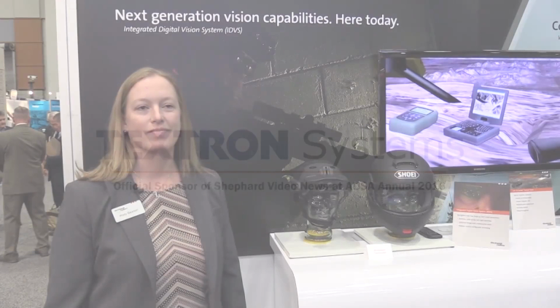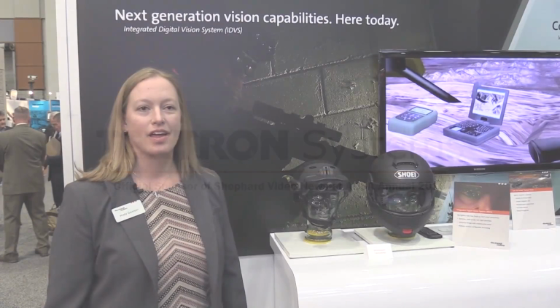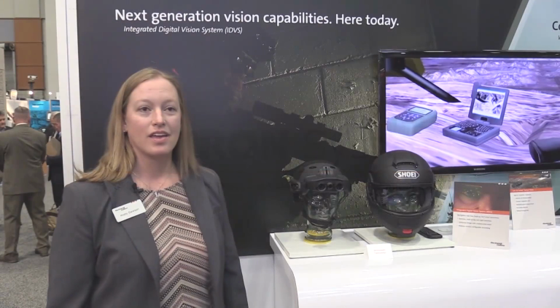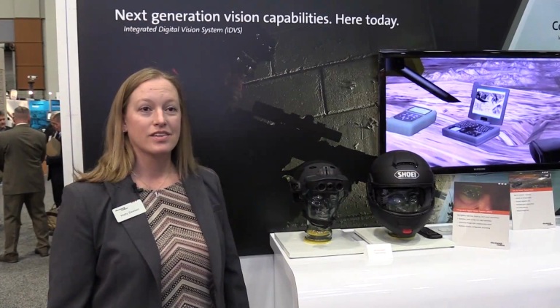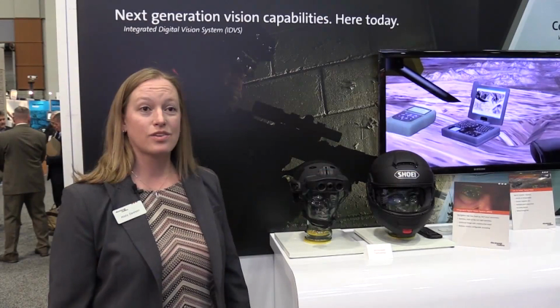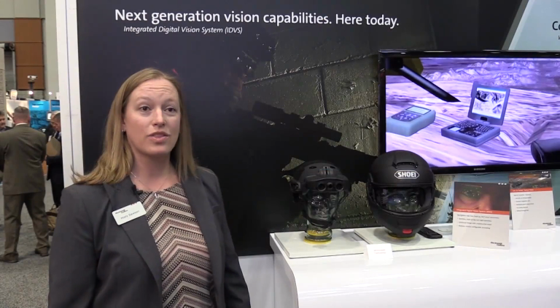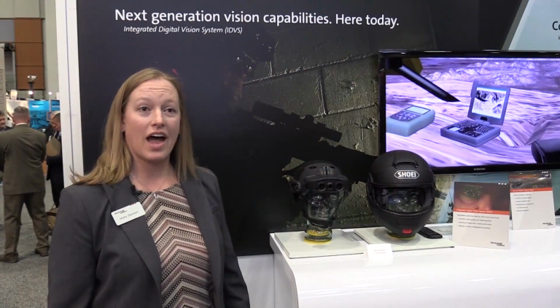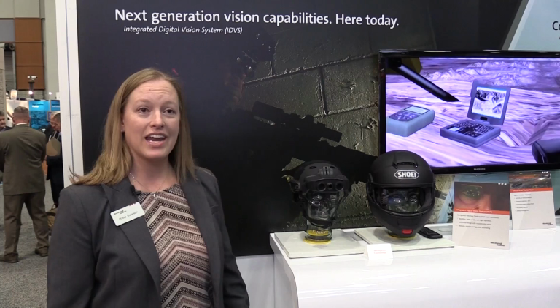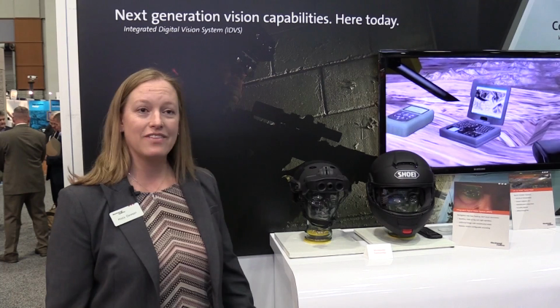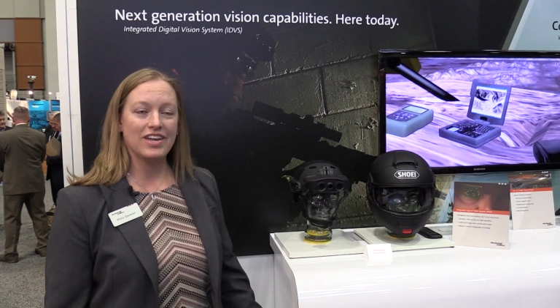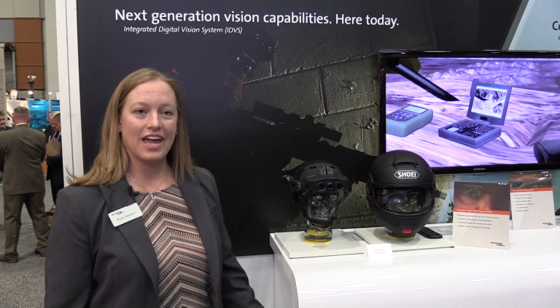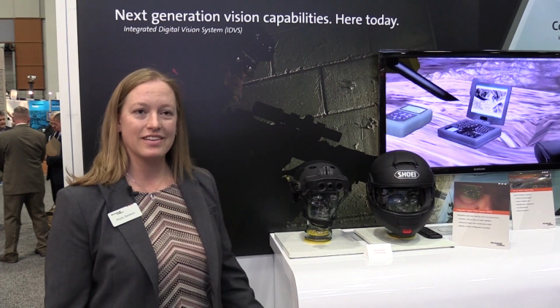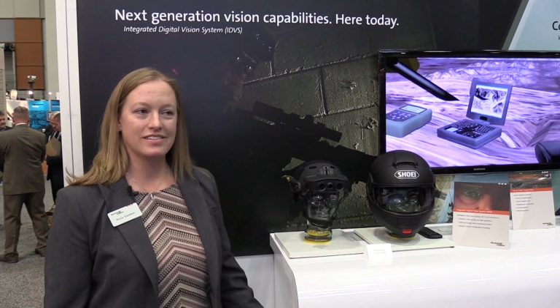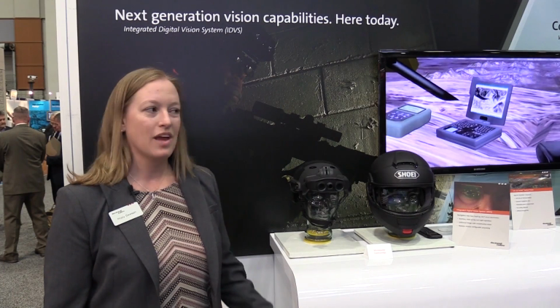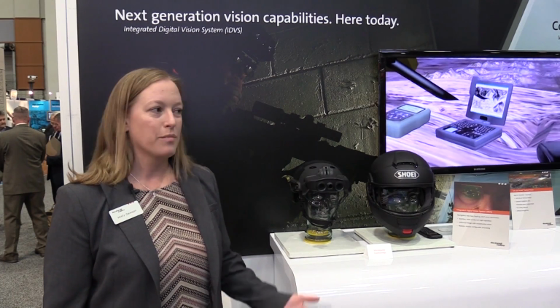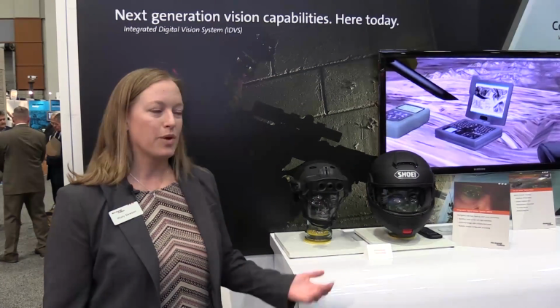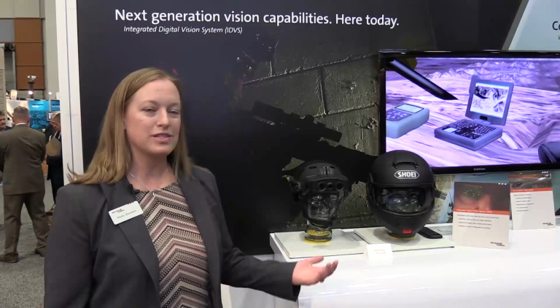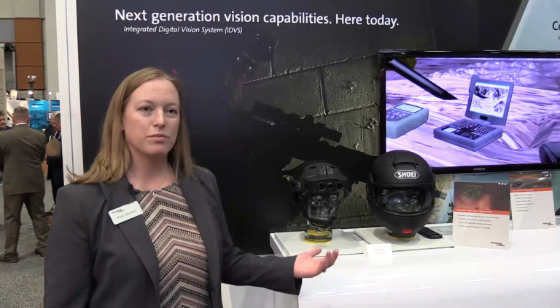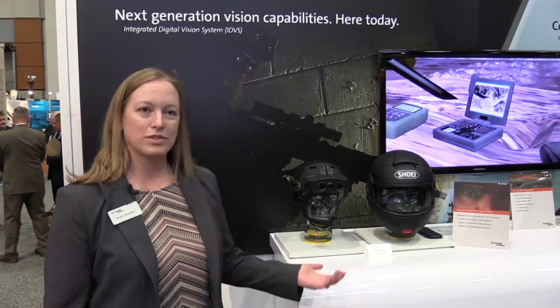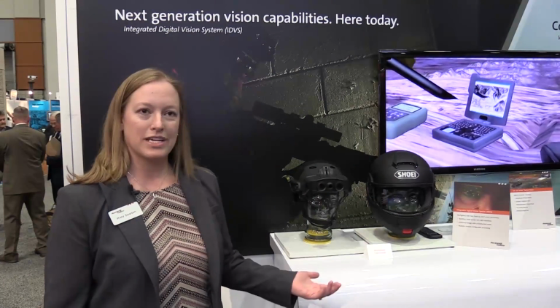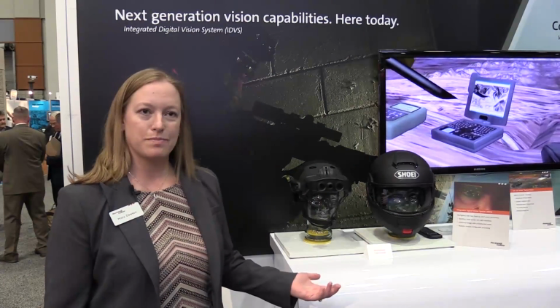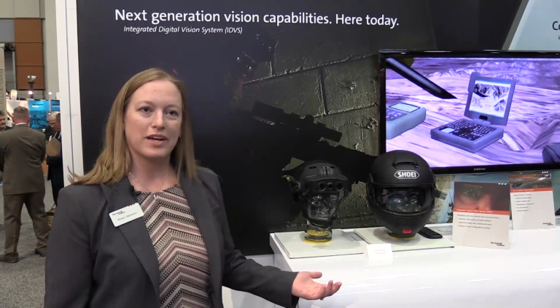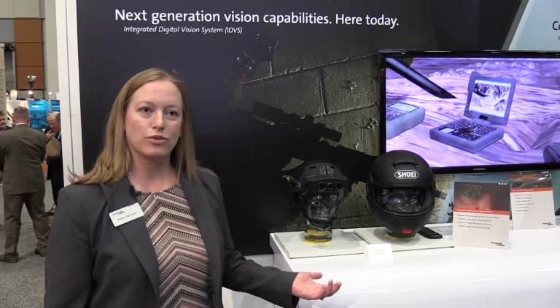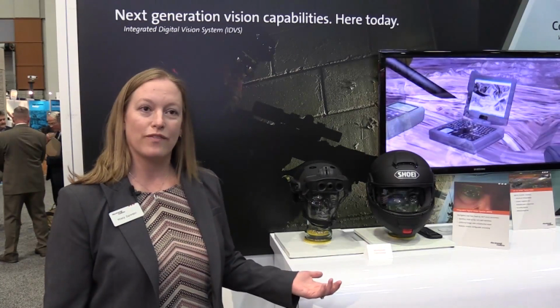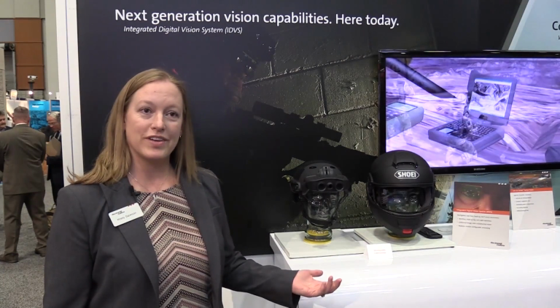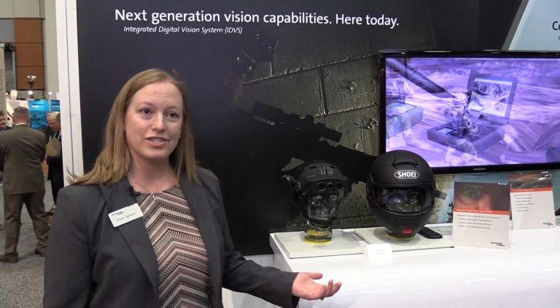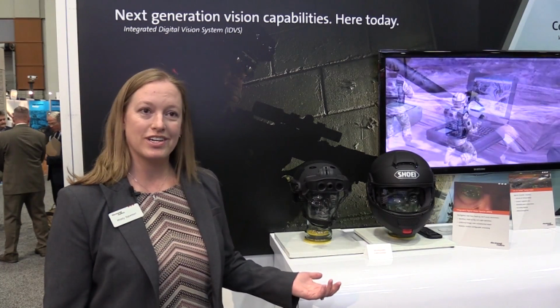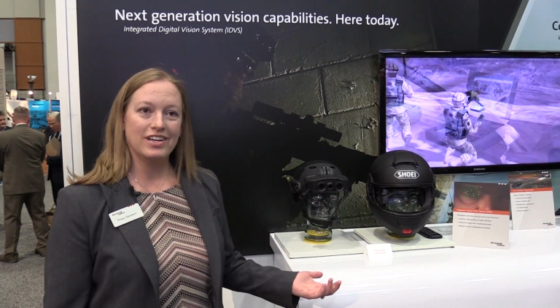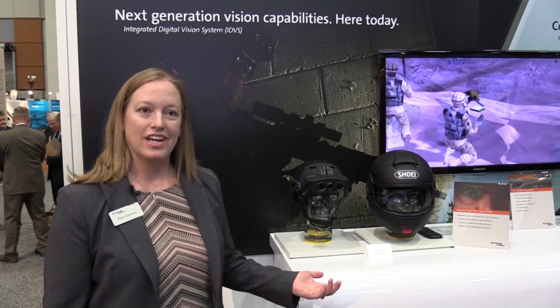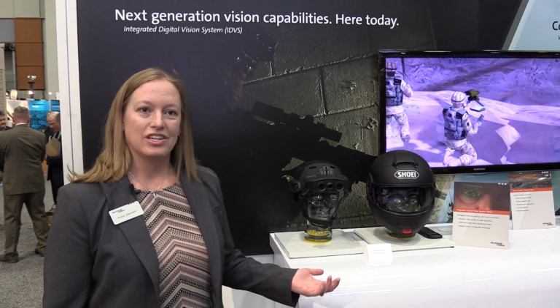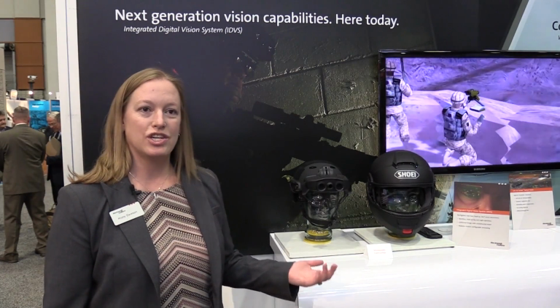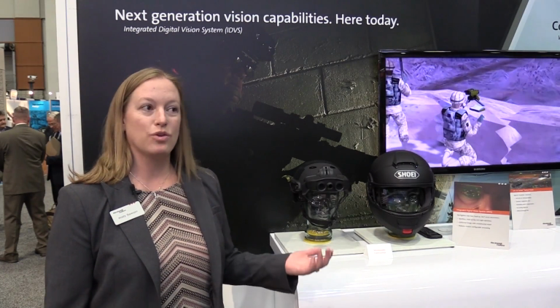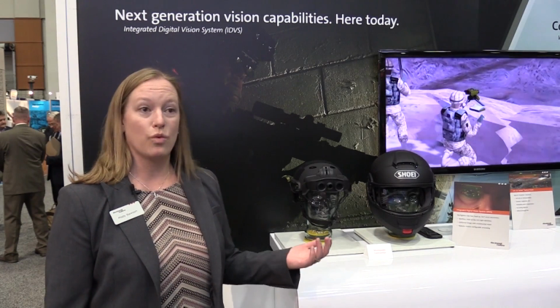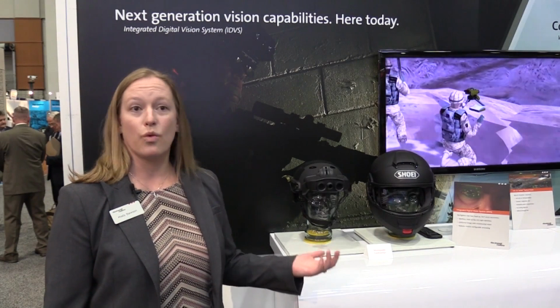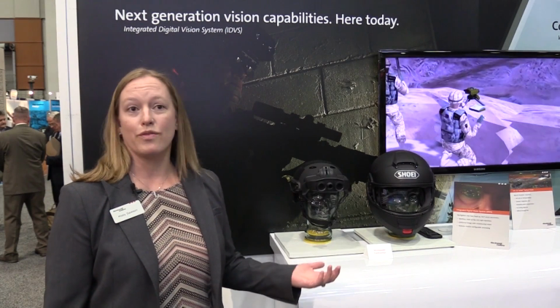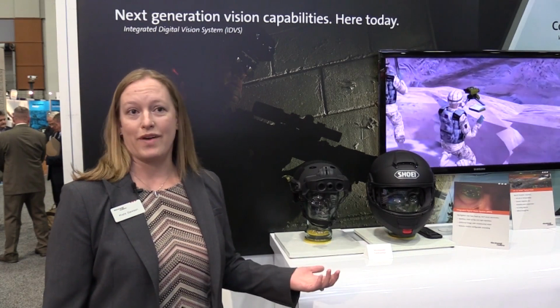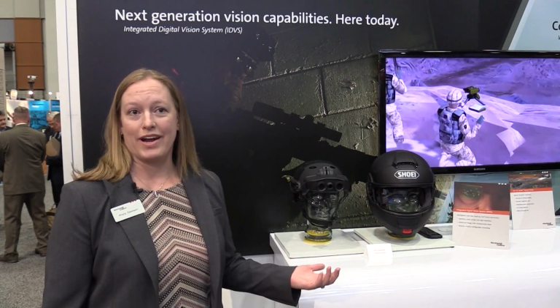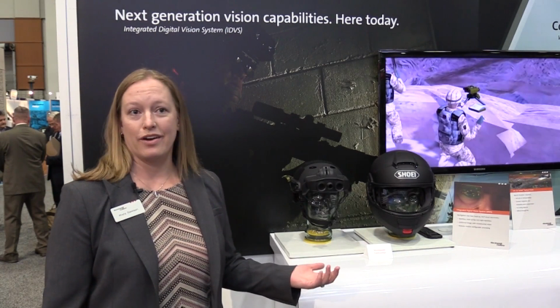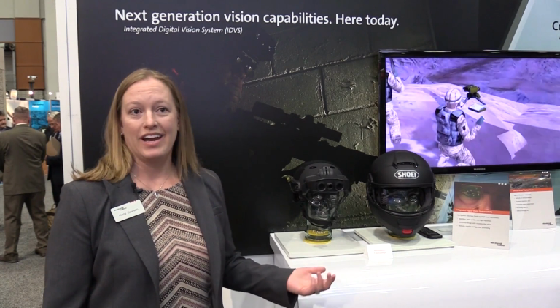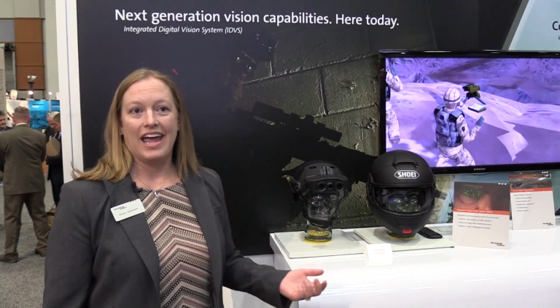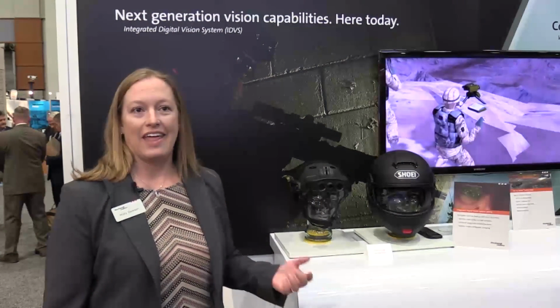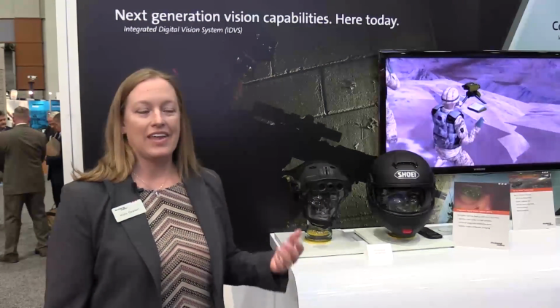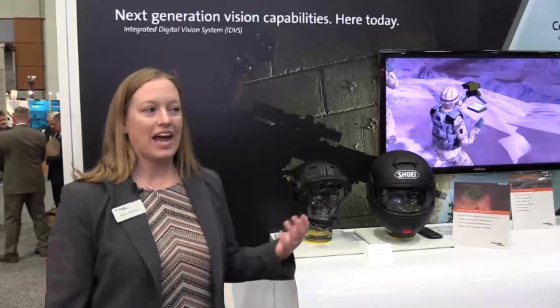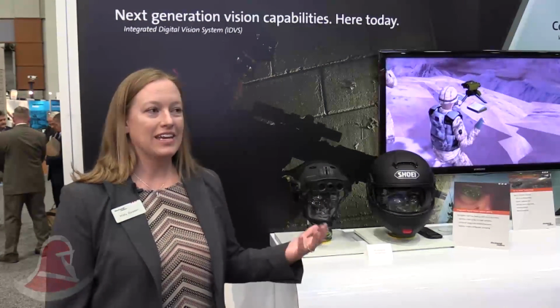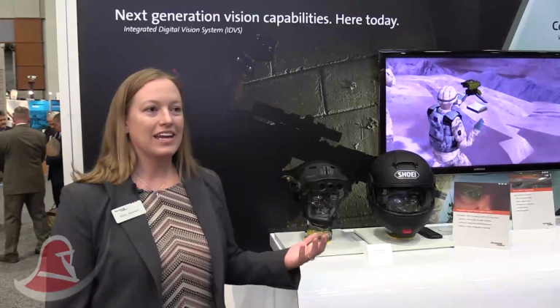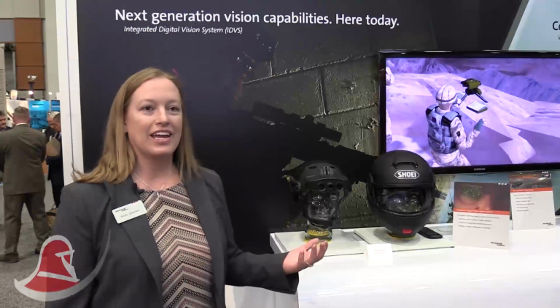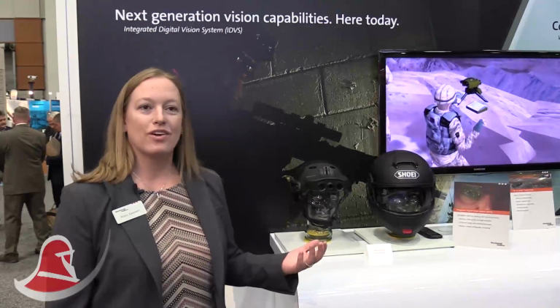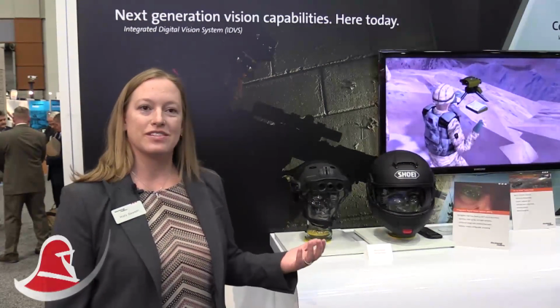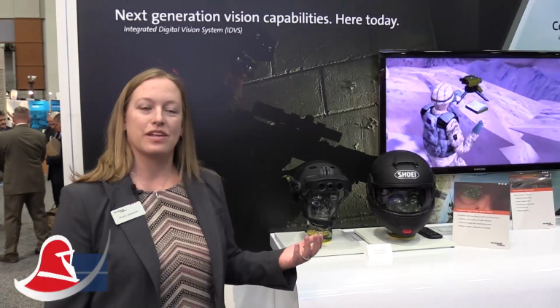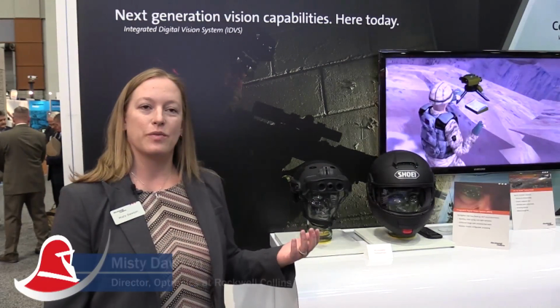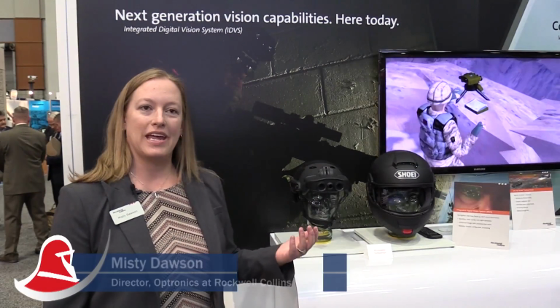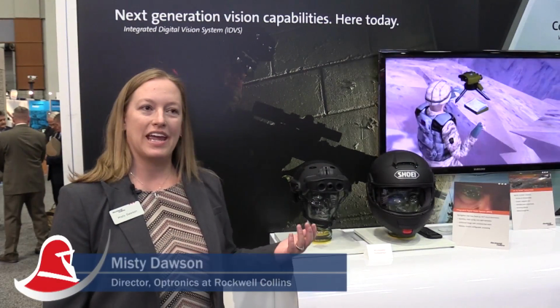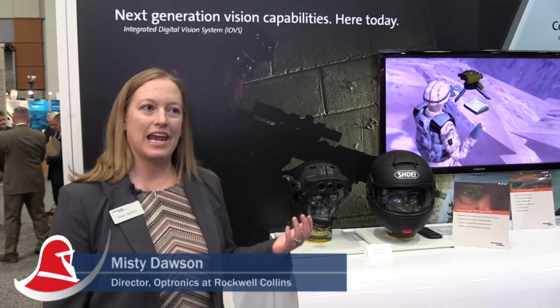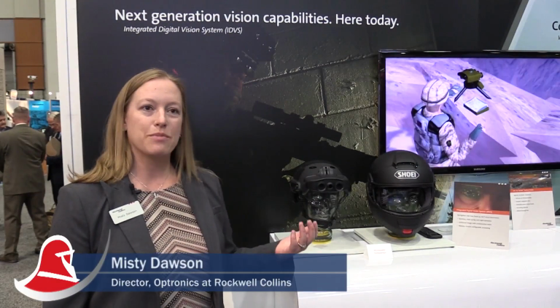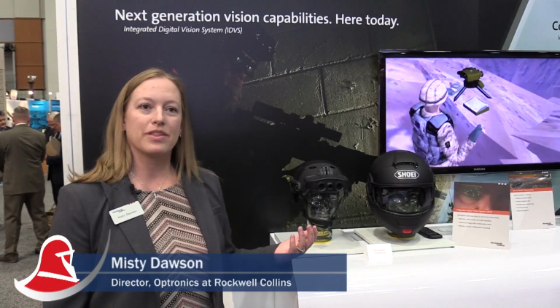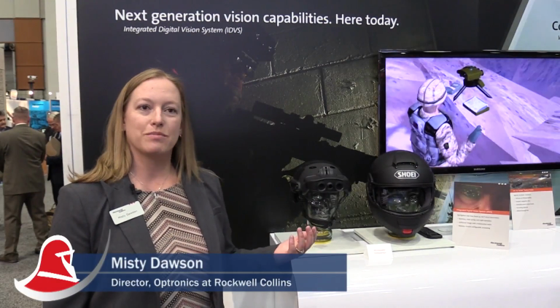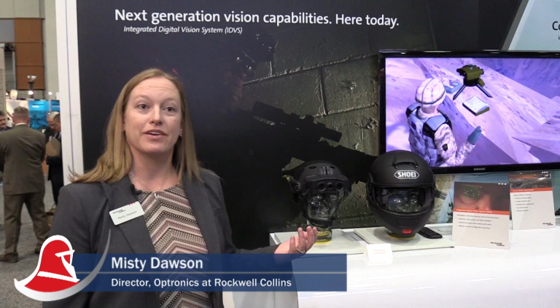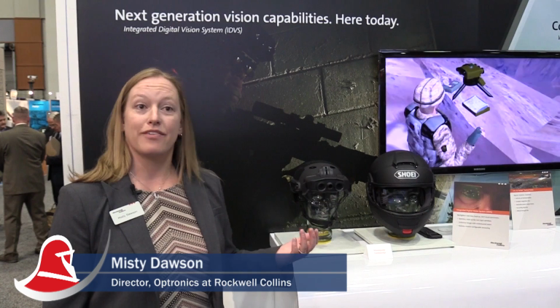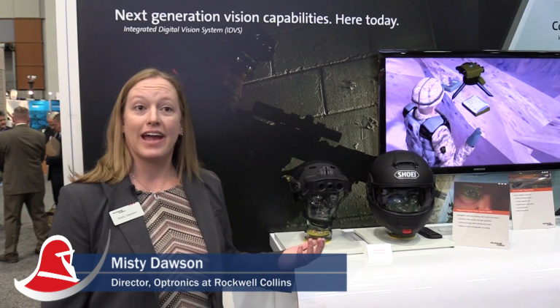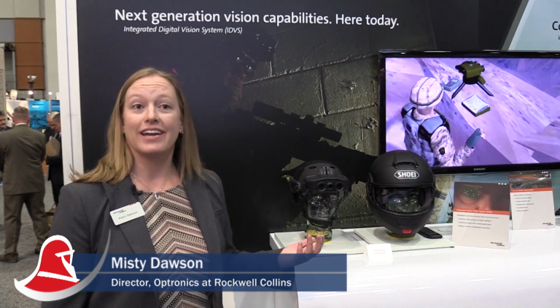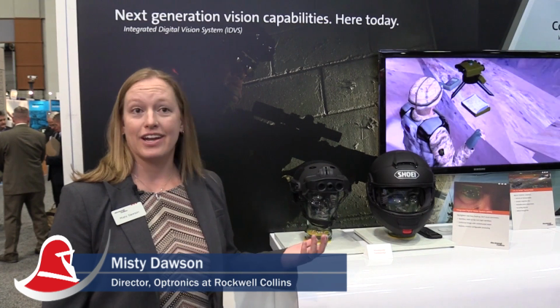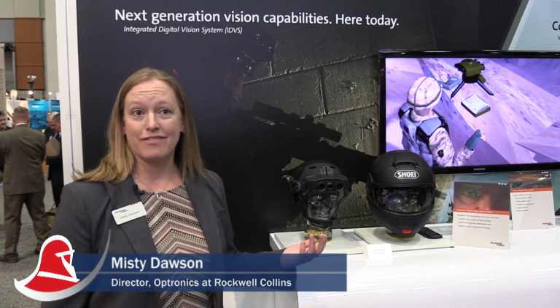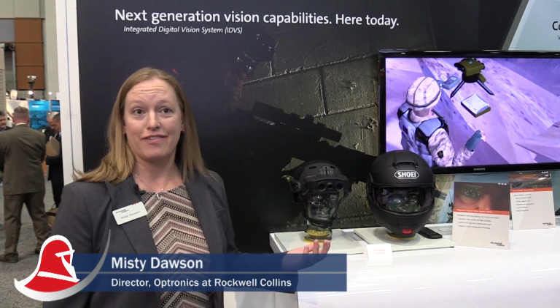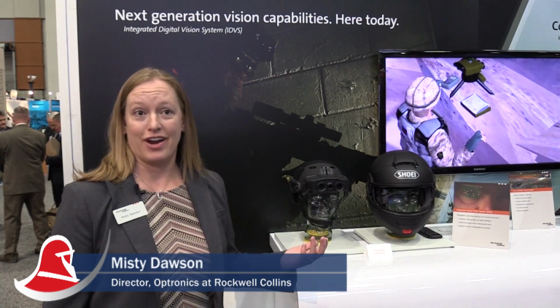The IDVS brings multi-spectral vision to the warfighter. The idea here is that we enable them to fight unfair.